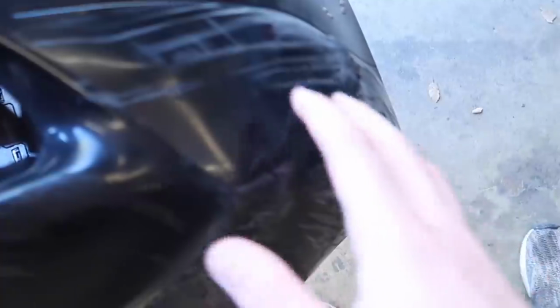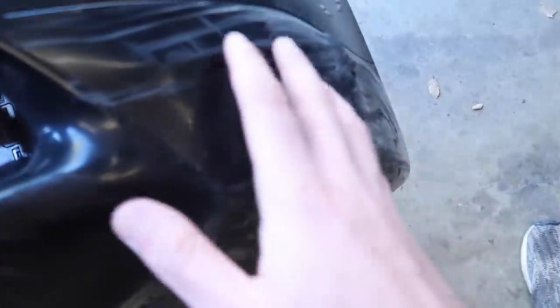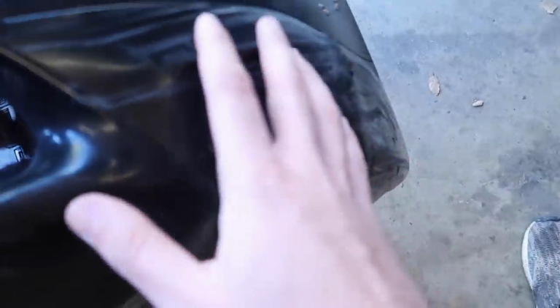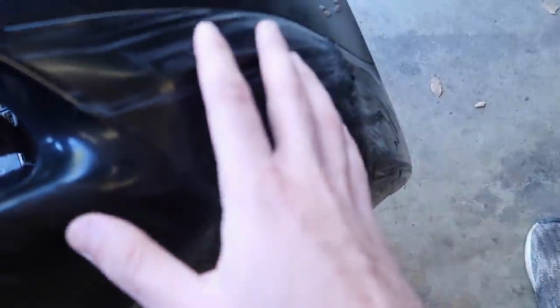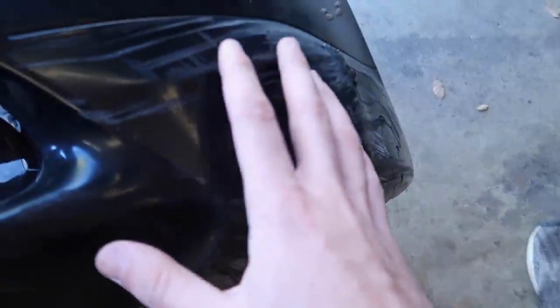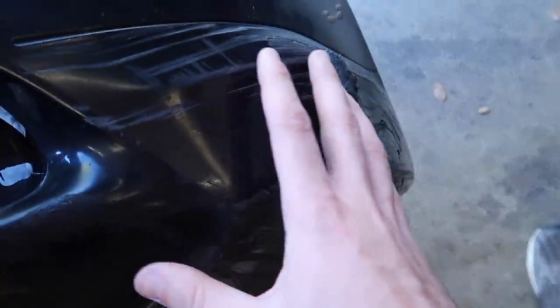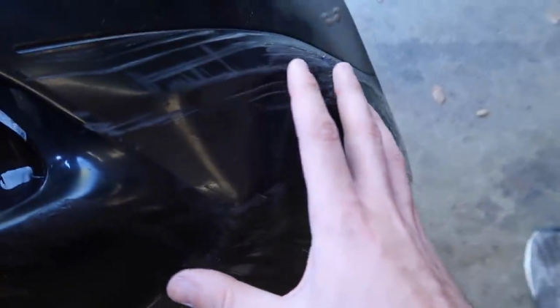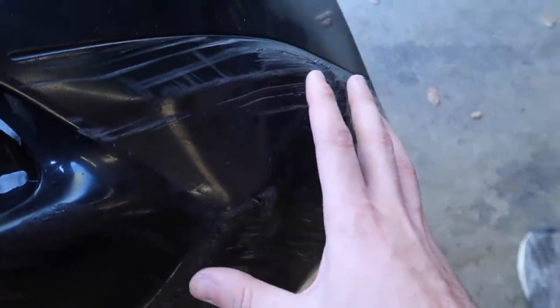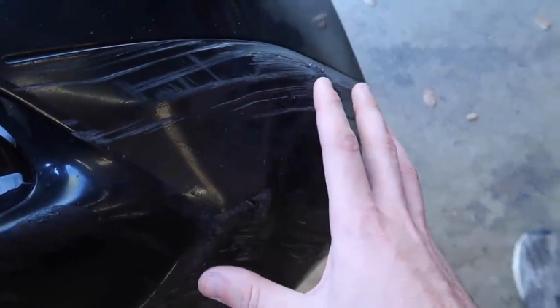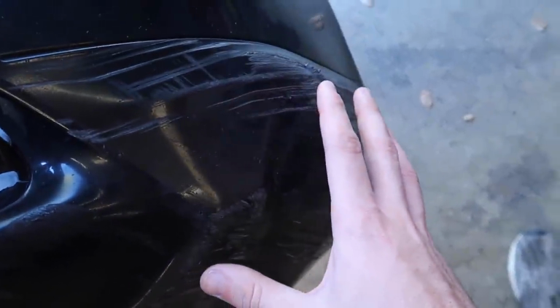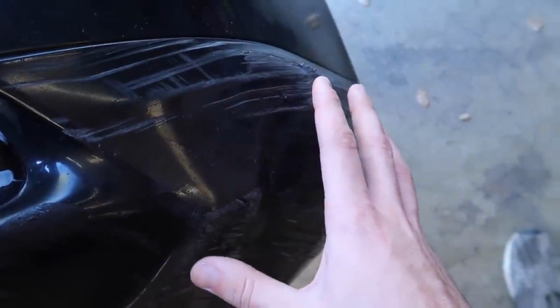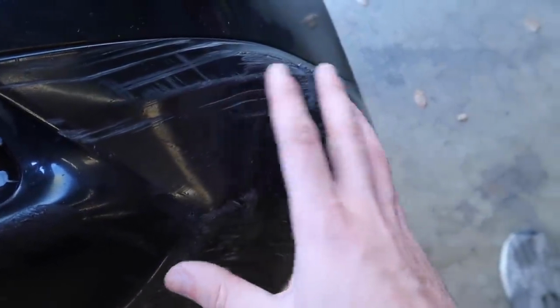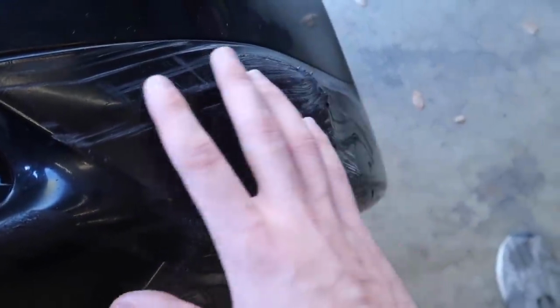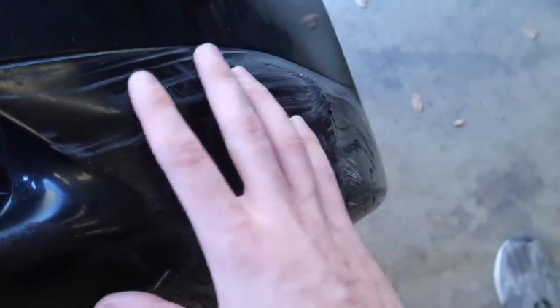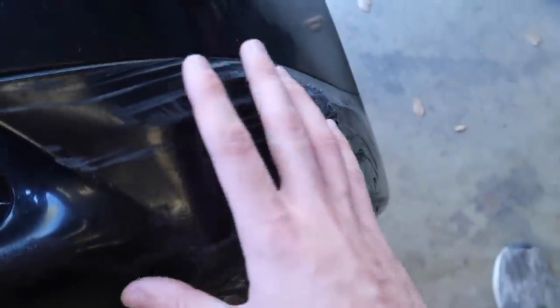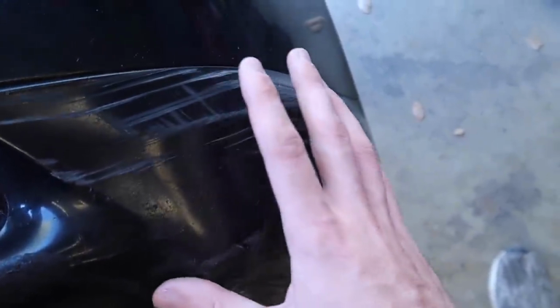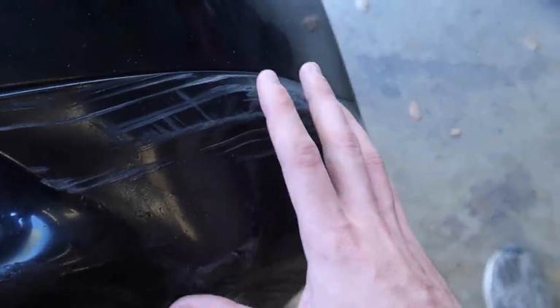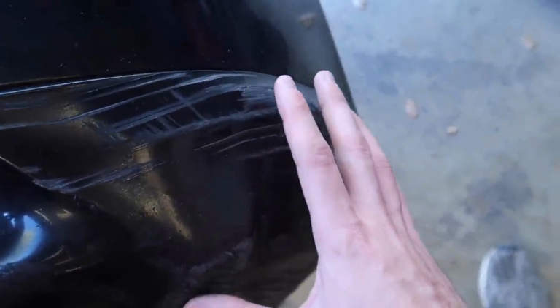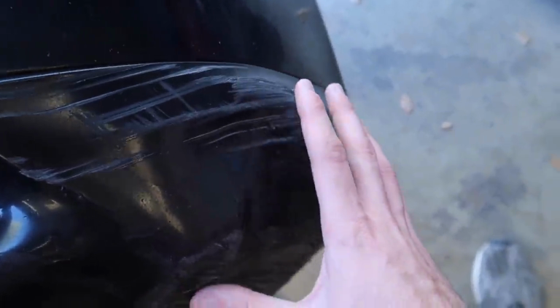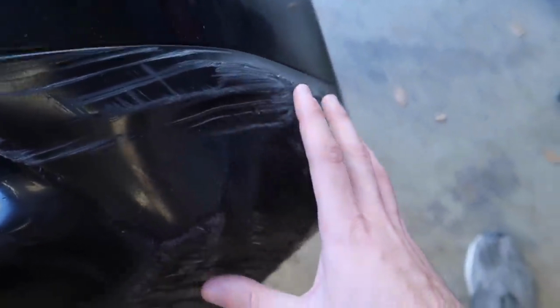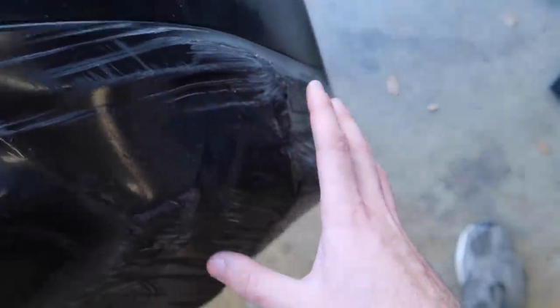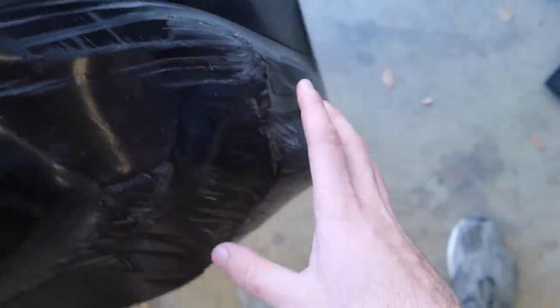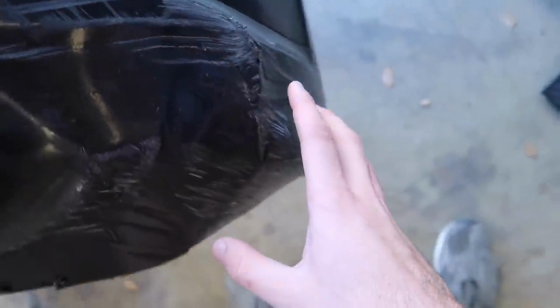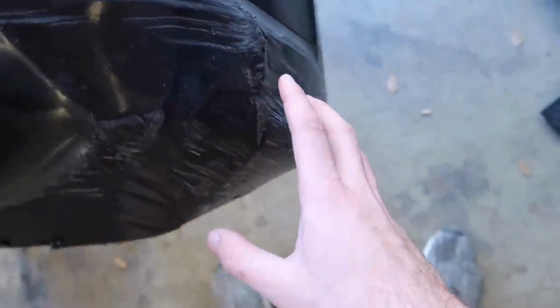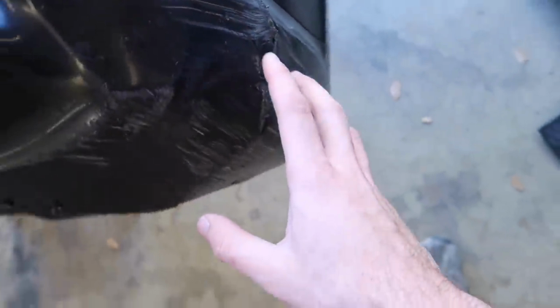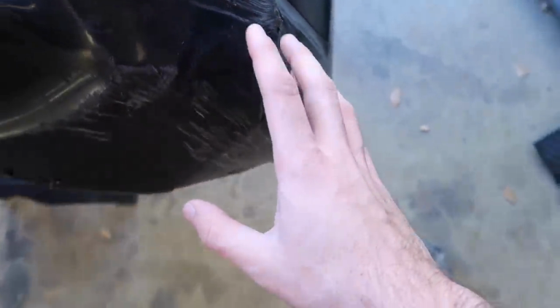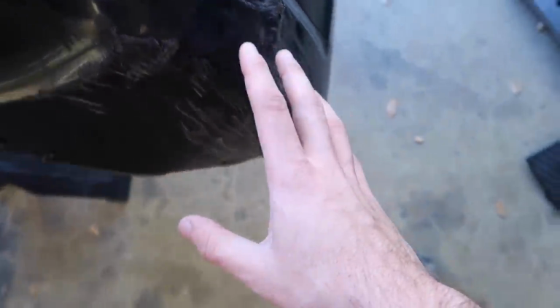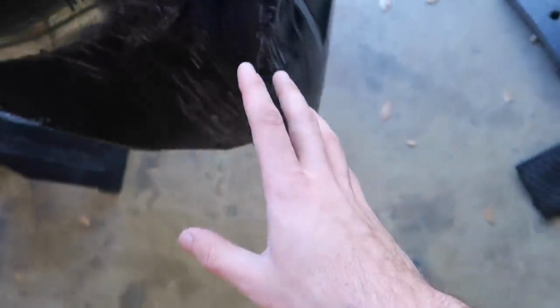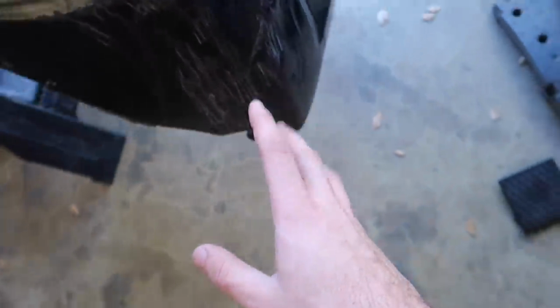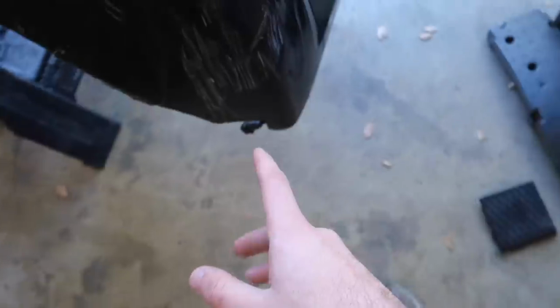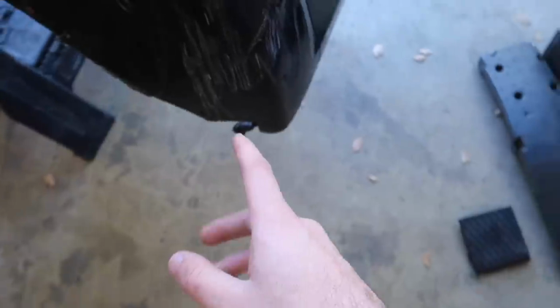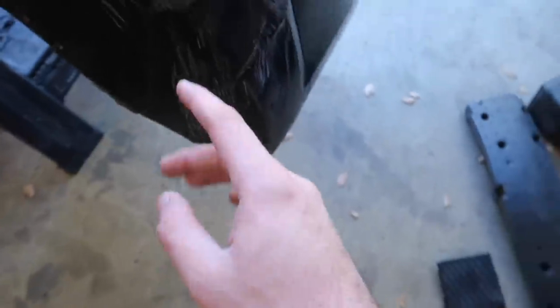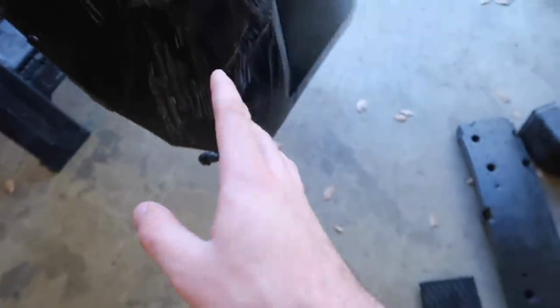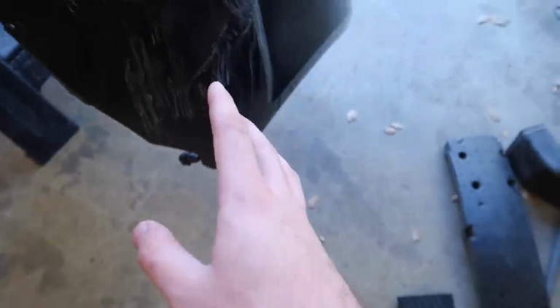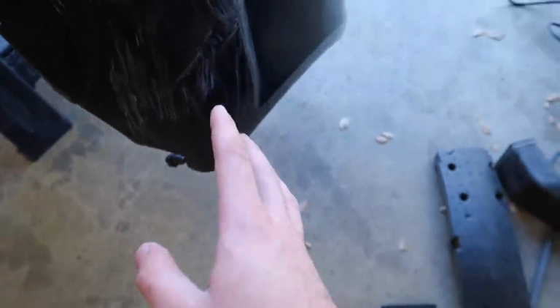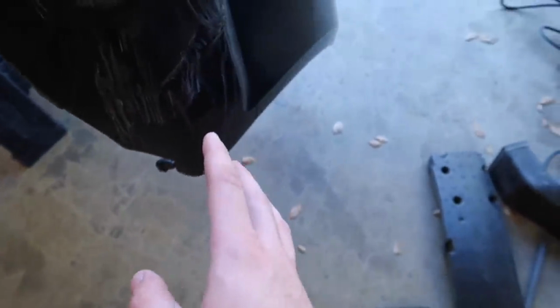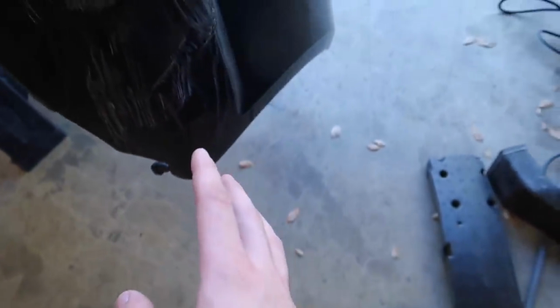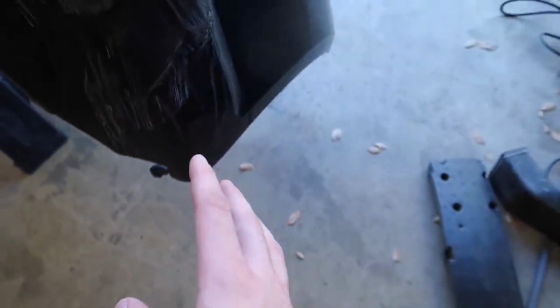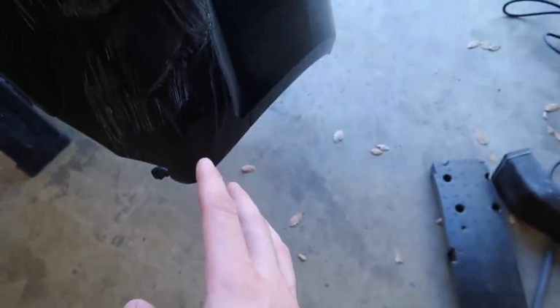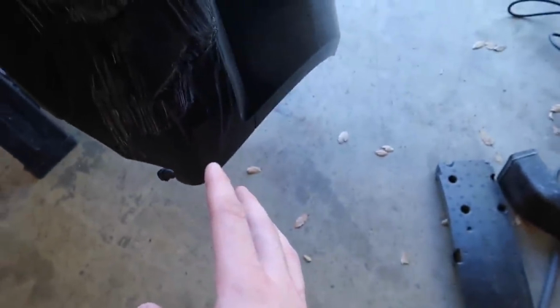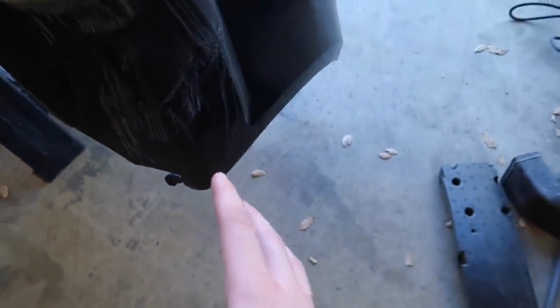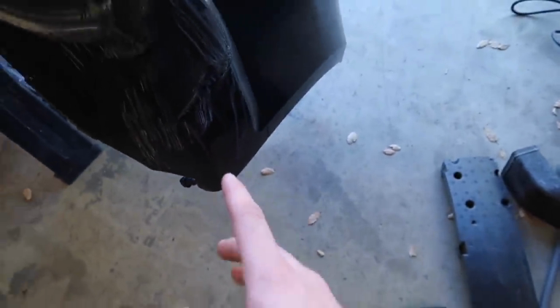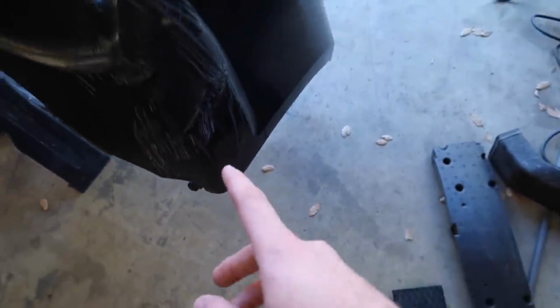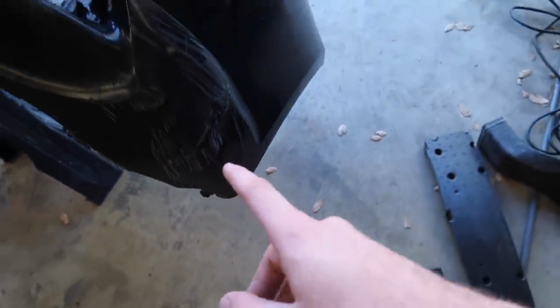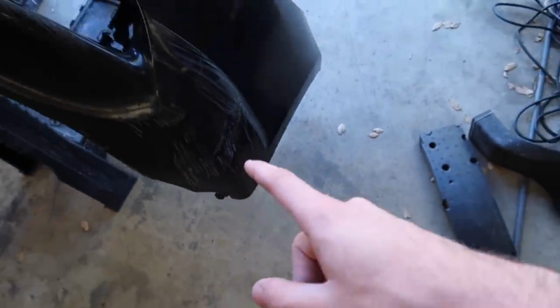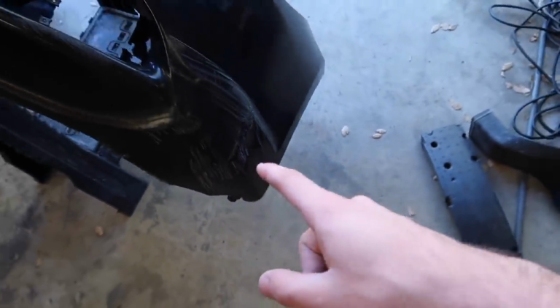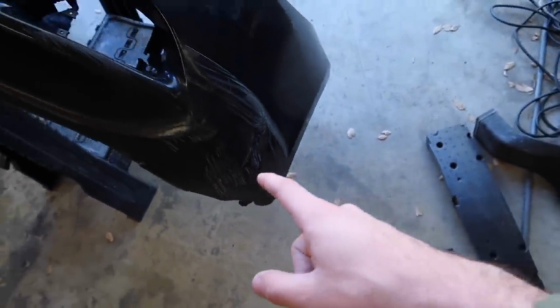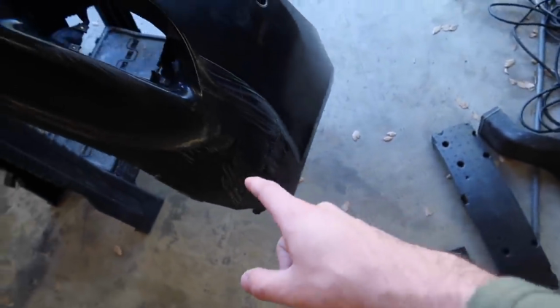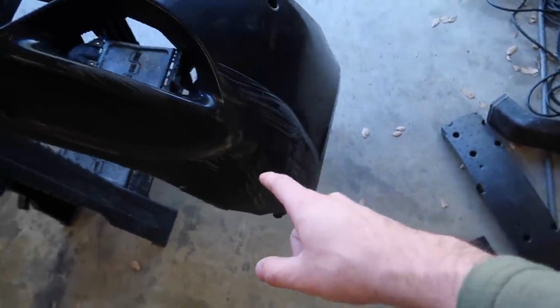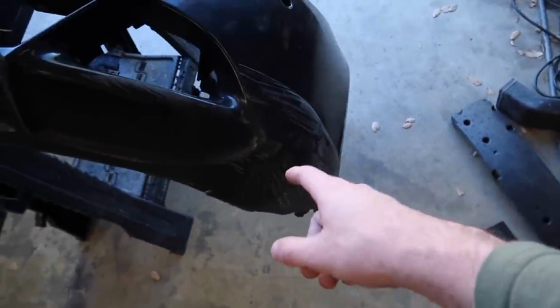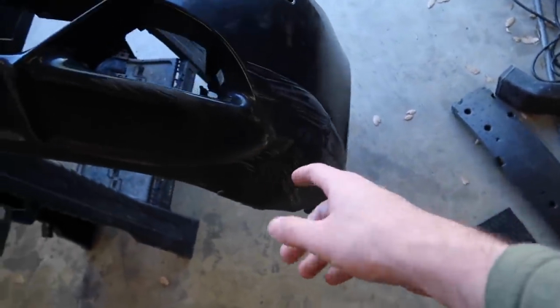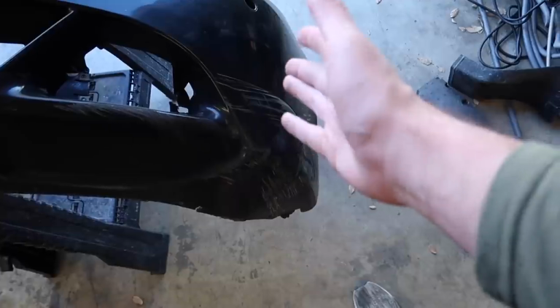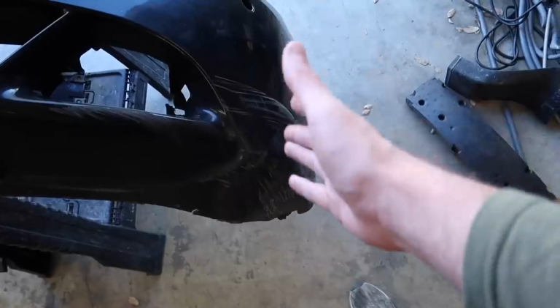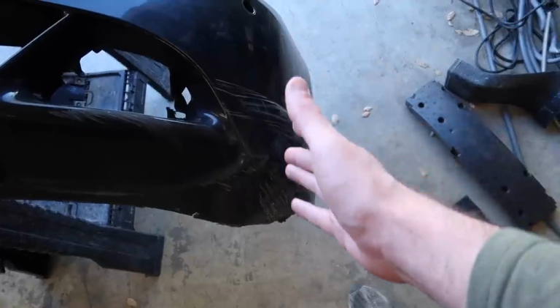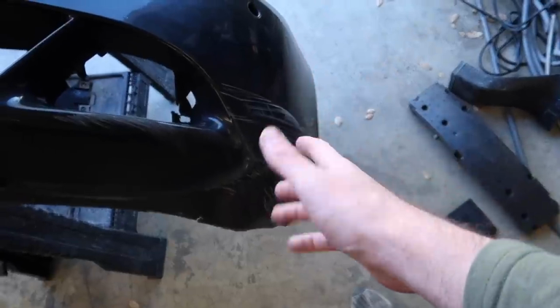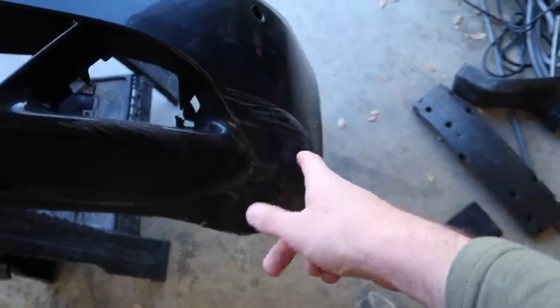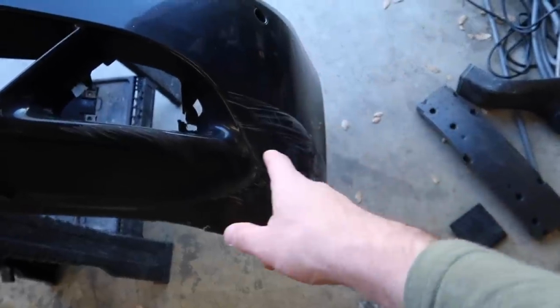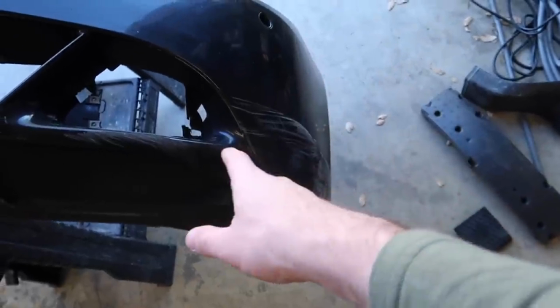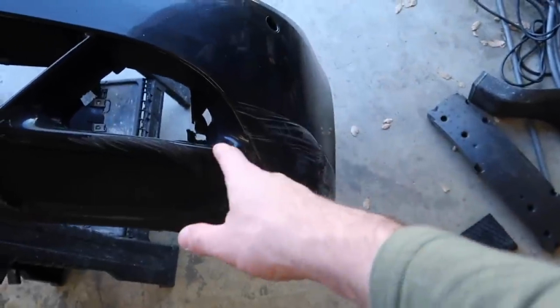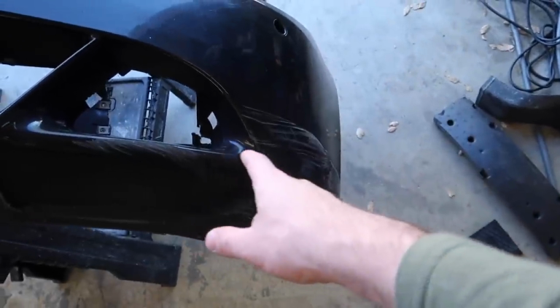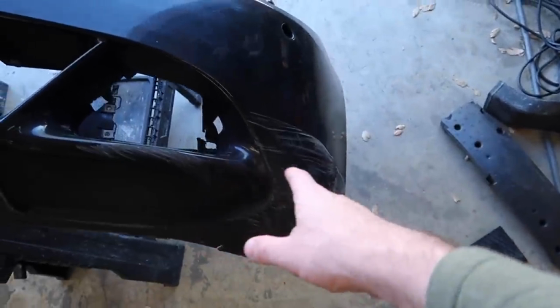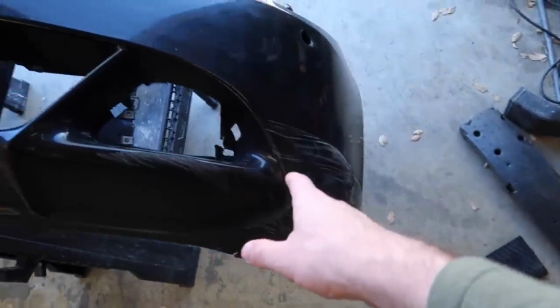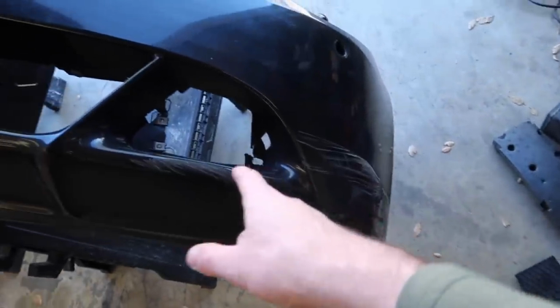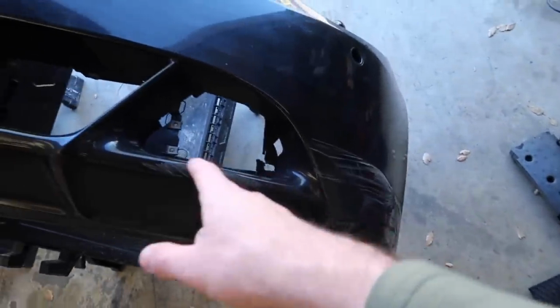So this is the damage we're going to have to repair. It doesn't look too hard but not too easy either. Let's head down to Walmart, get the stuff we need, and make this look a lot better.